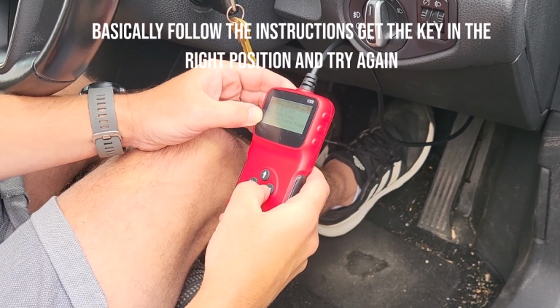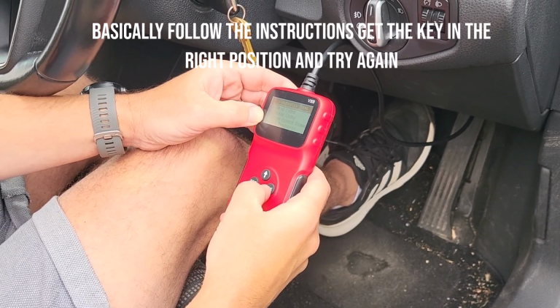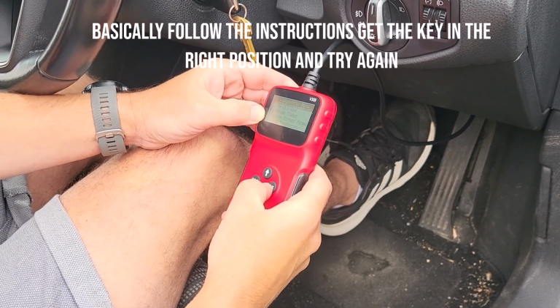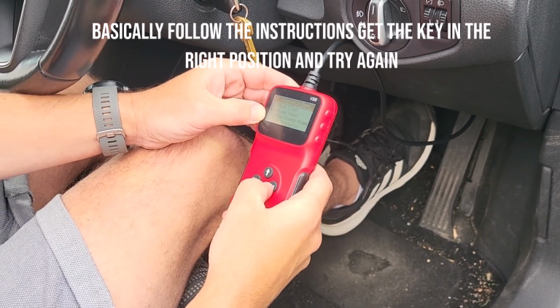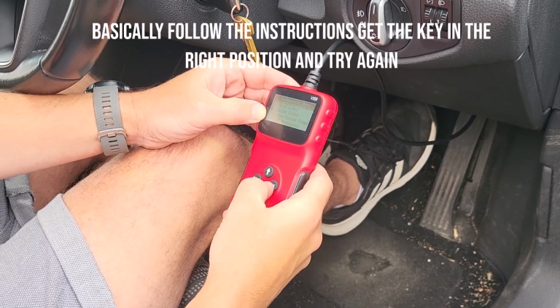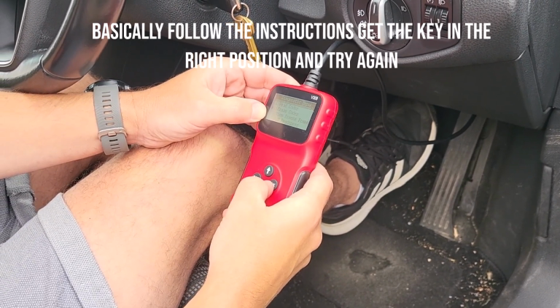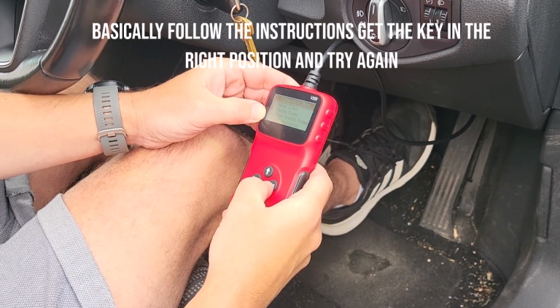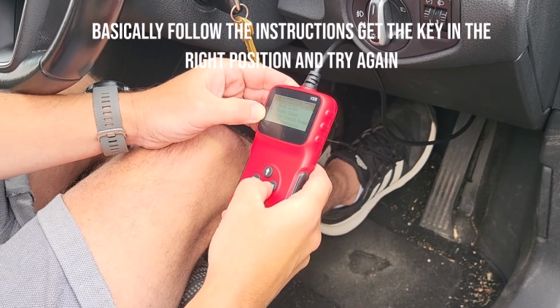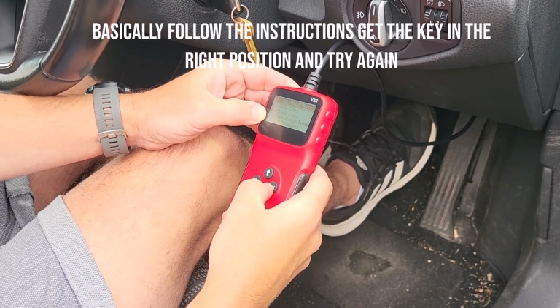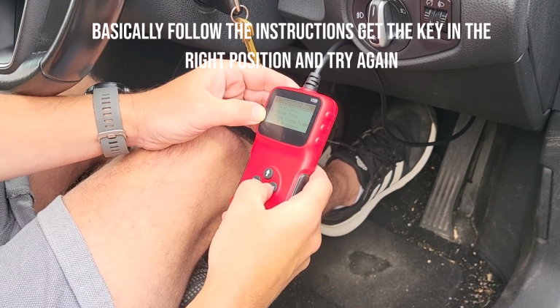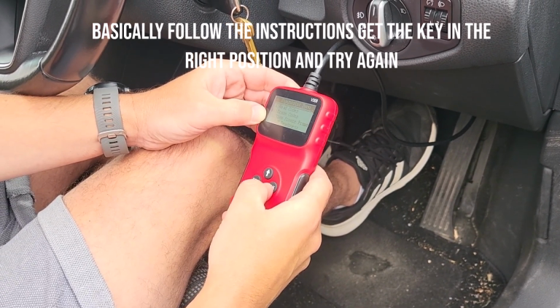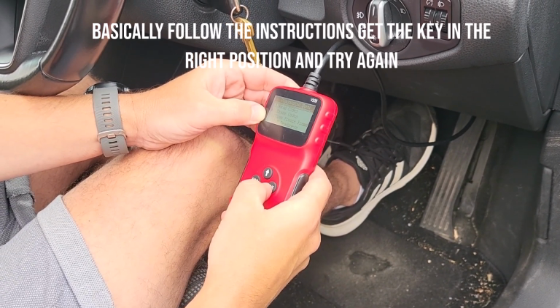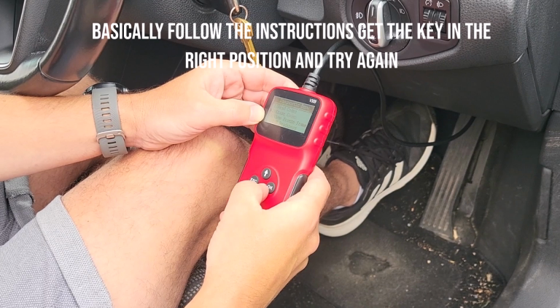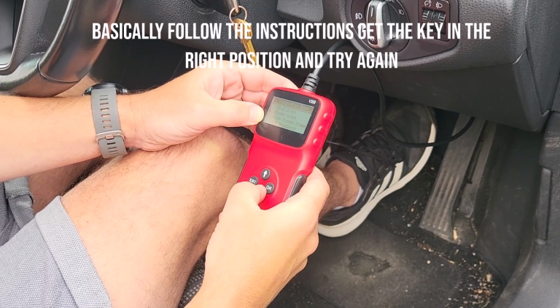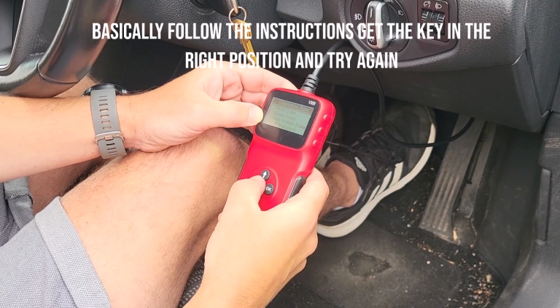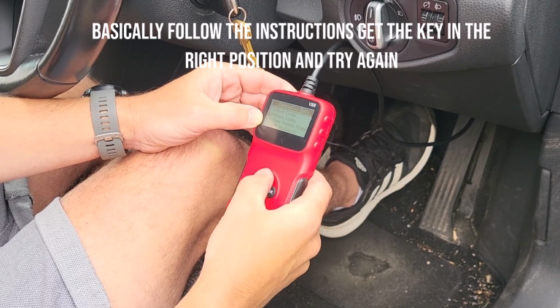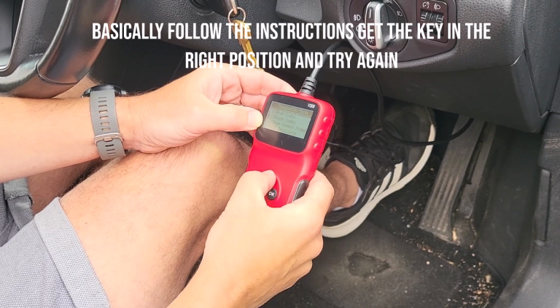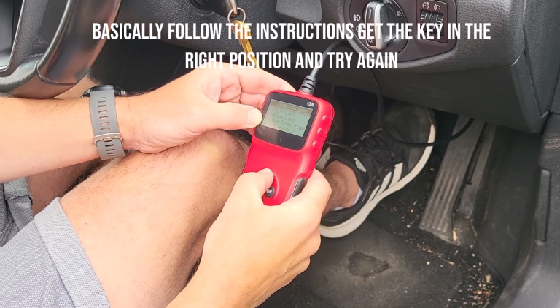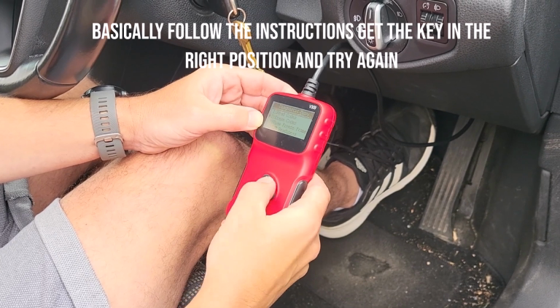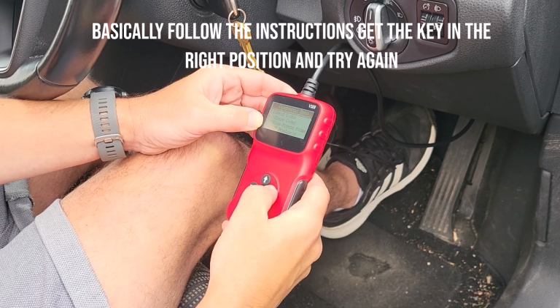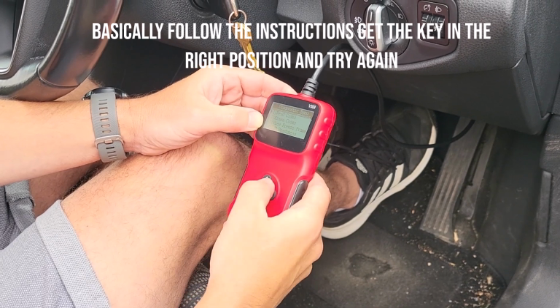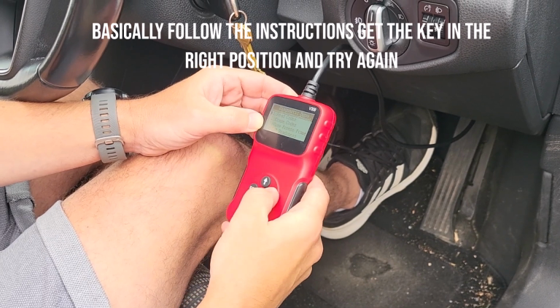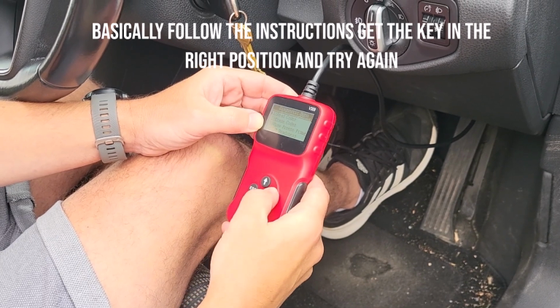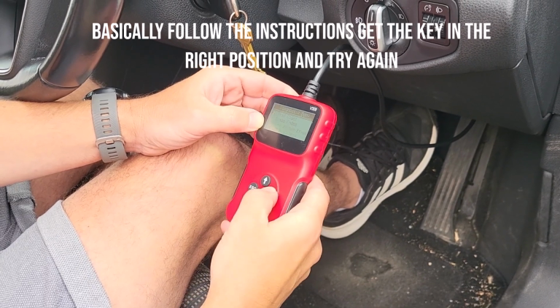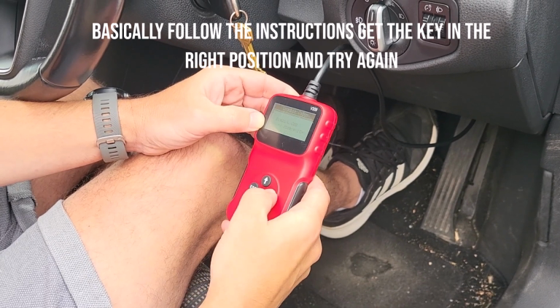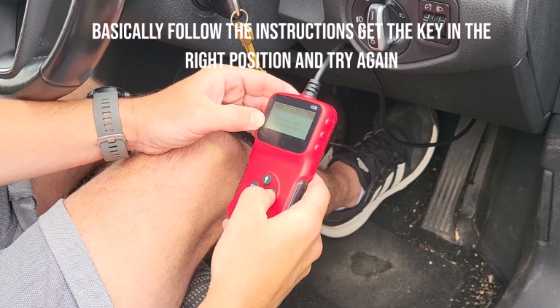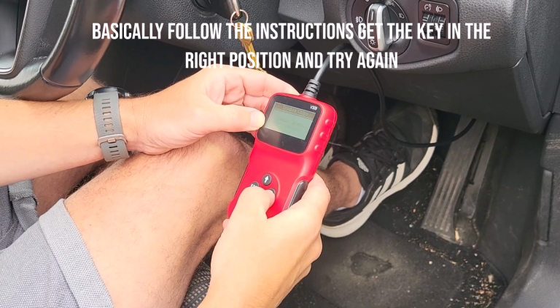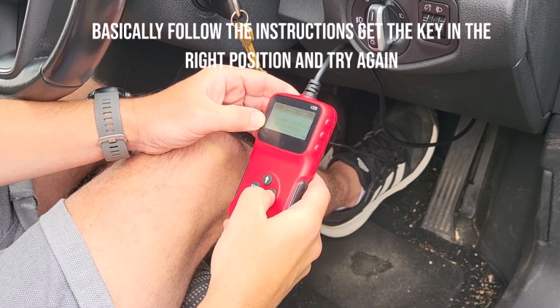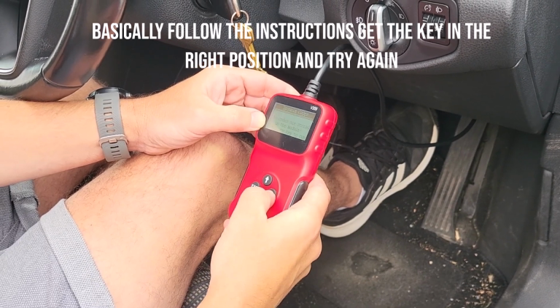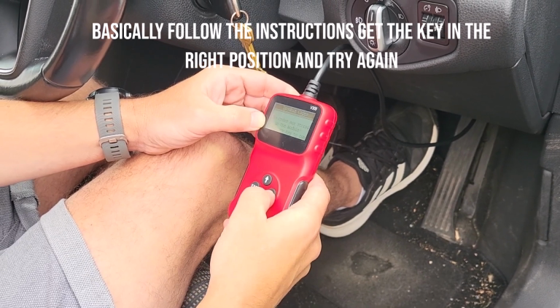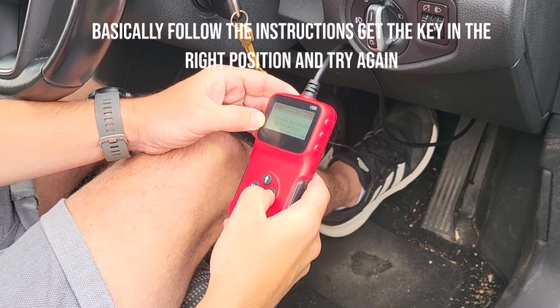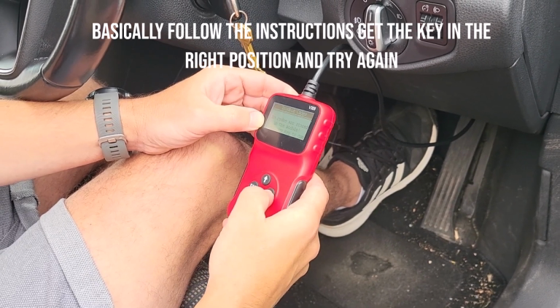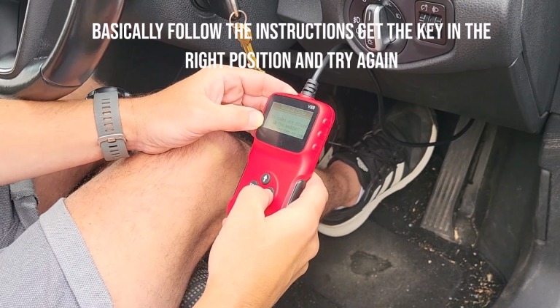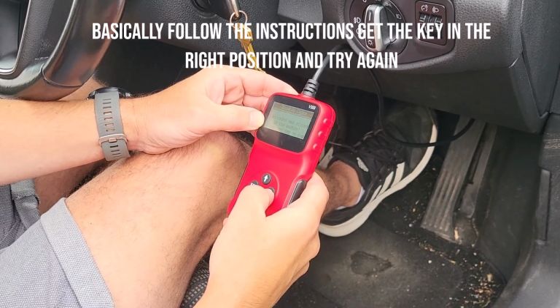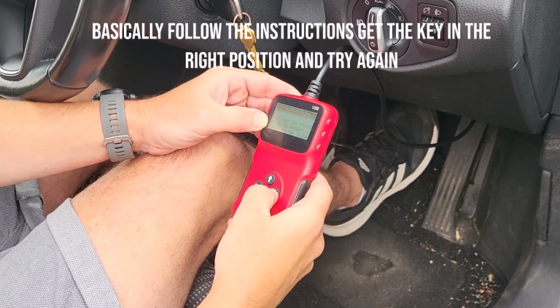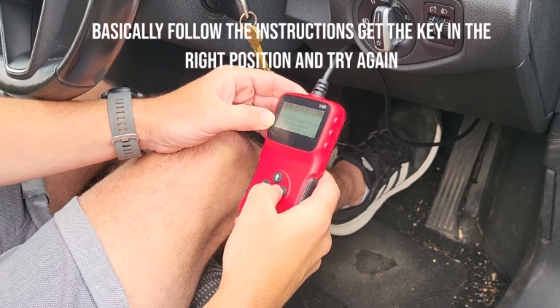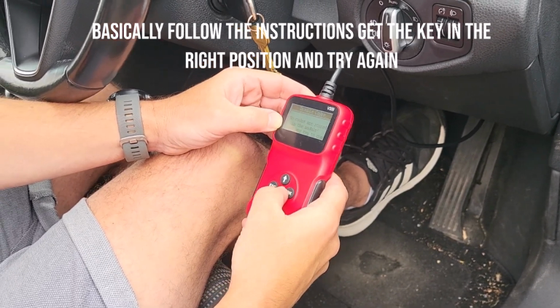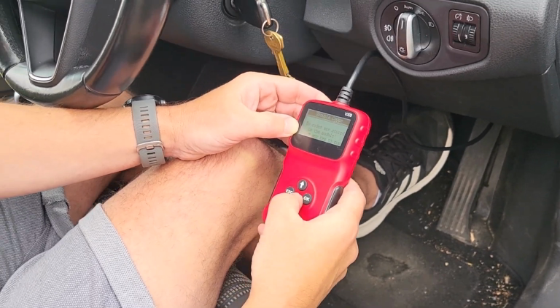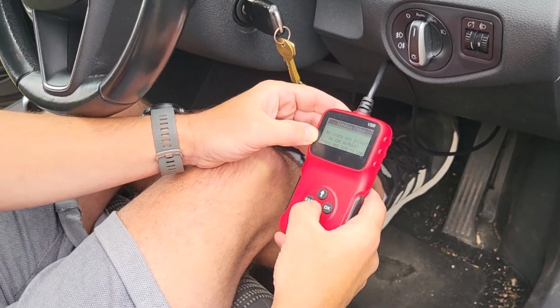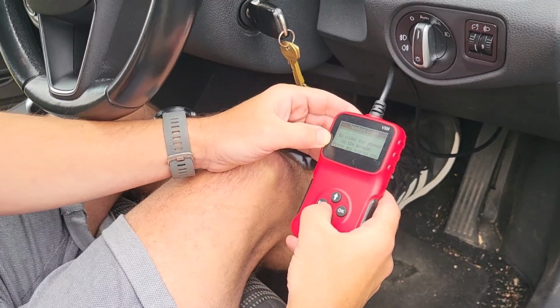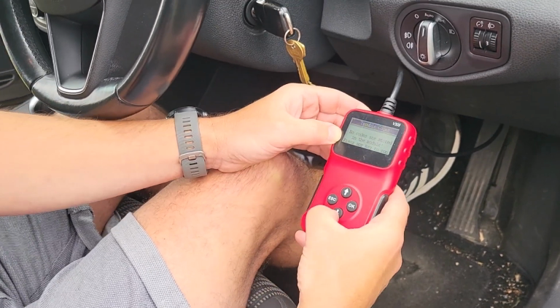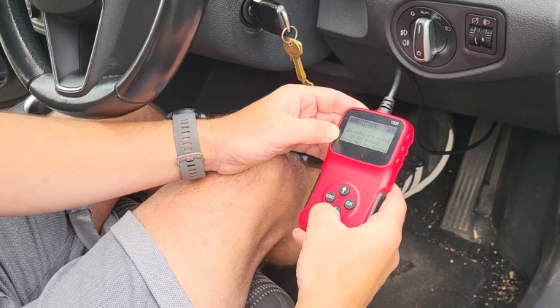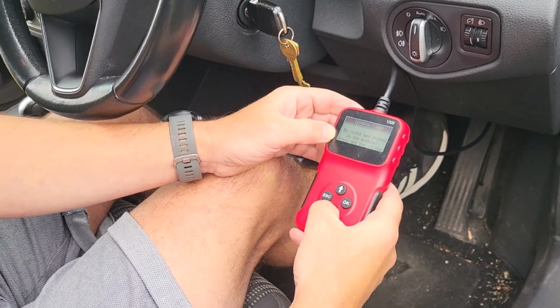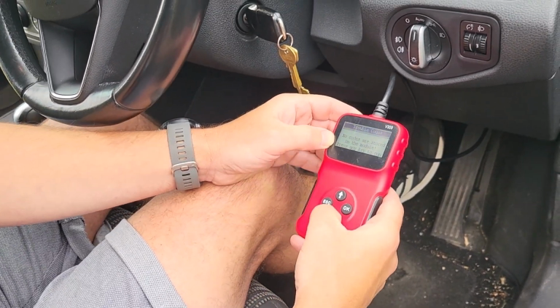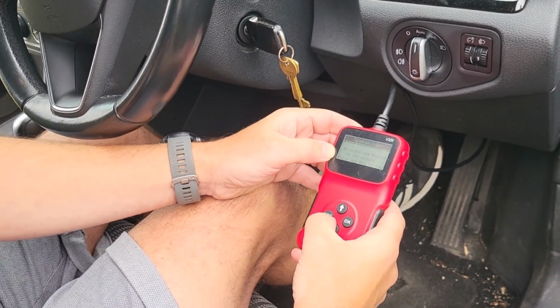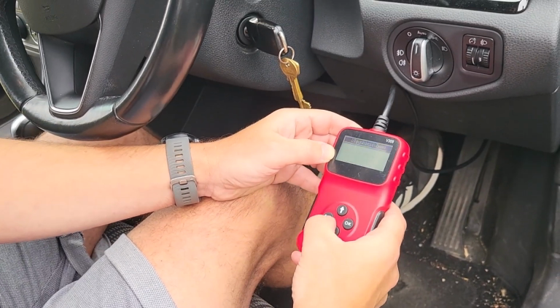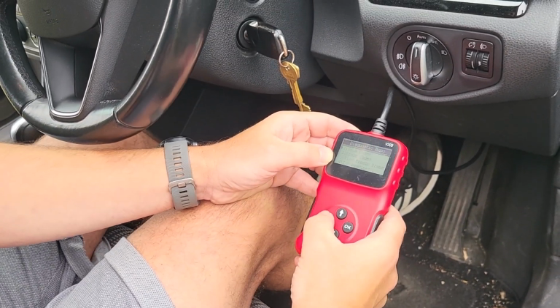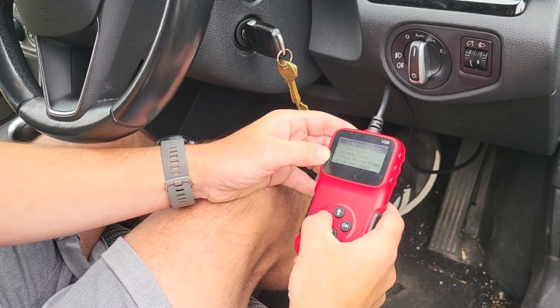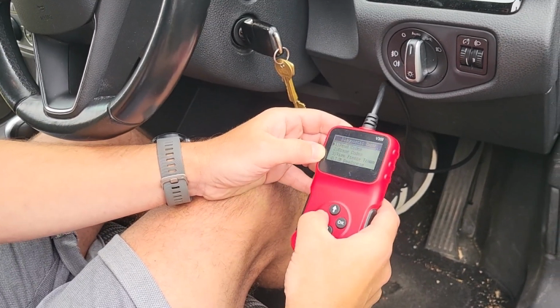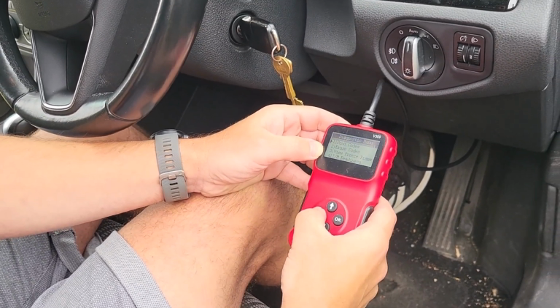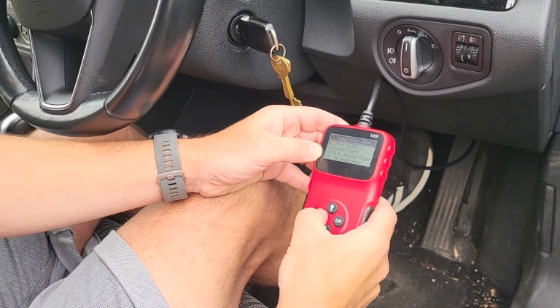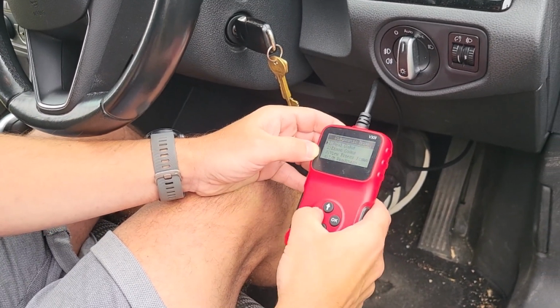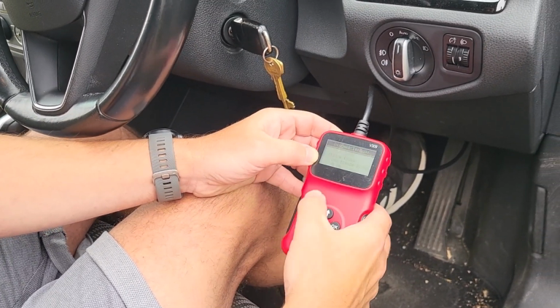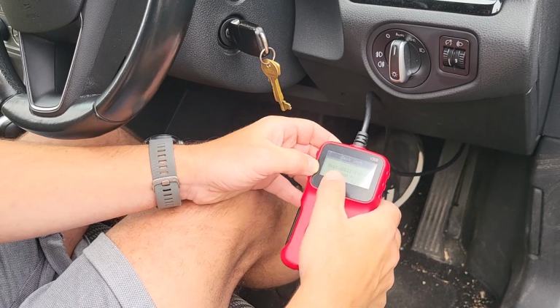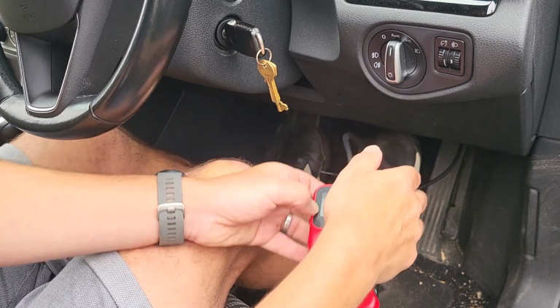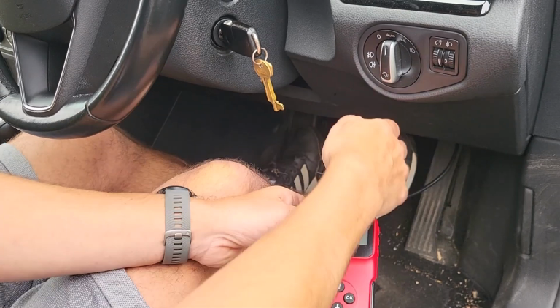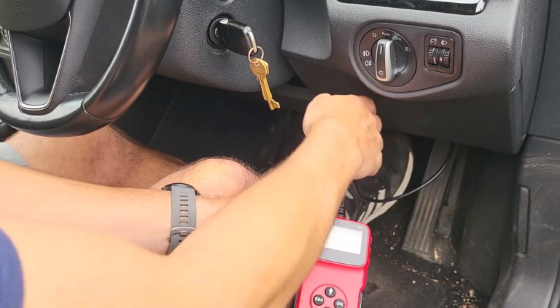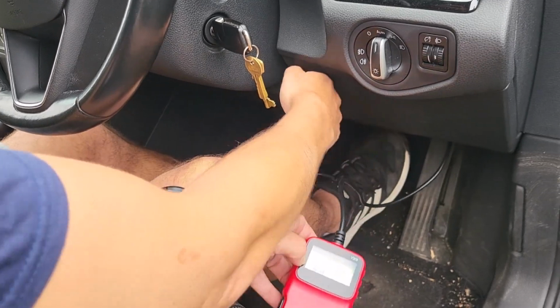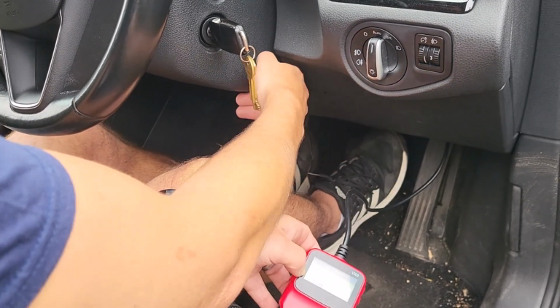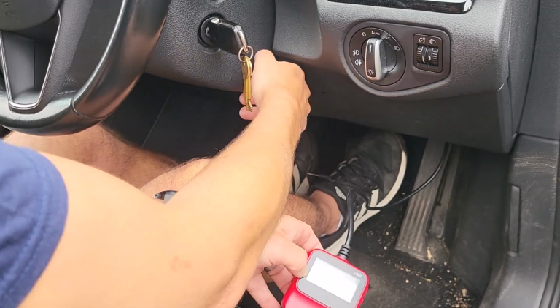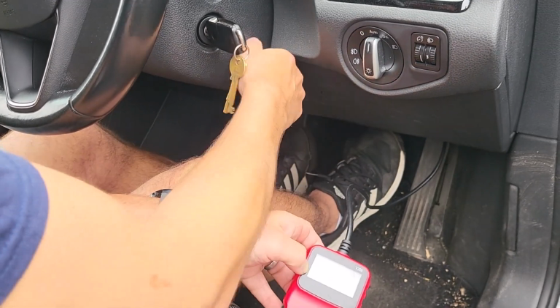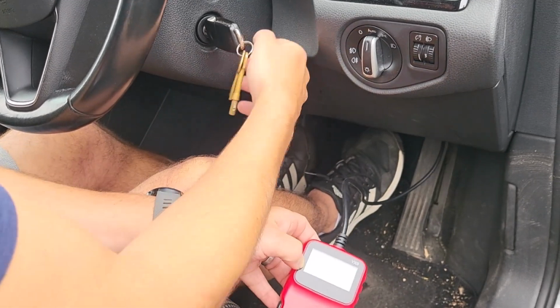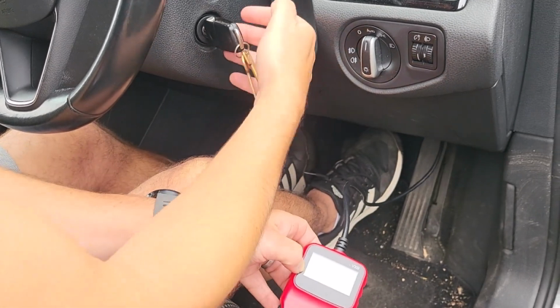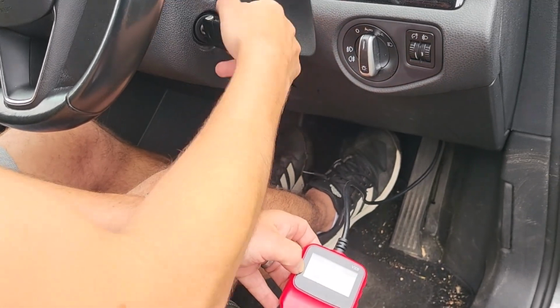There are no codes. No codes at all. It did work. So we have the code cleared.